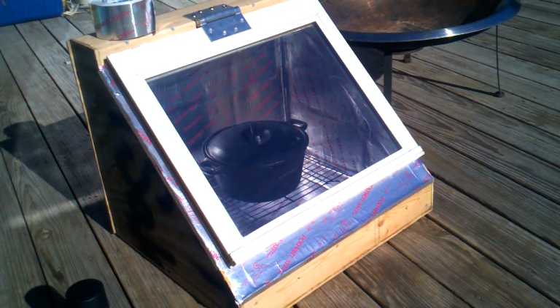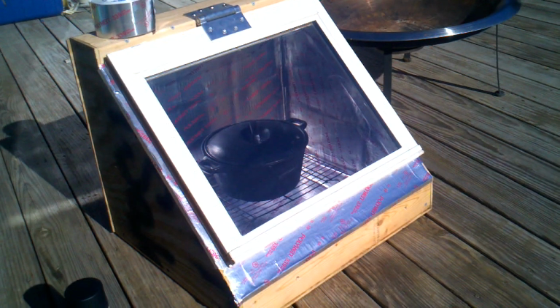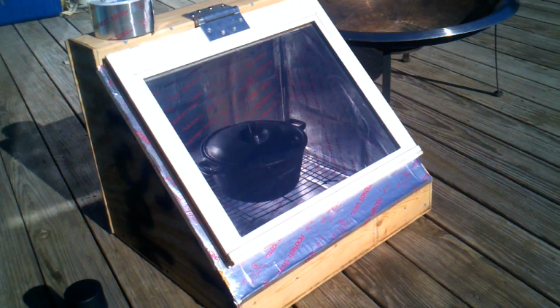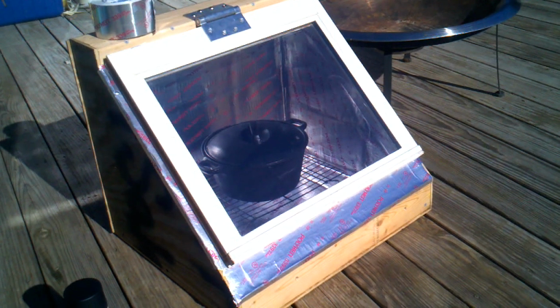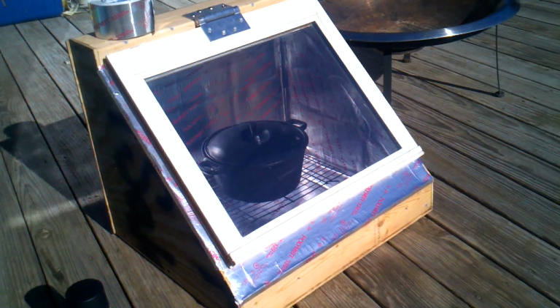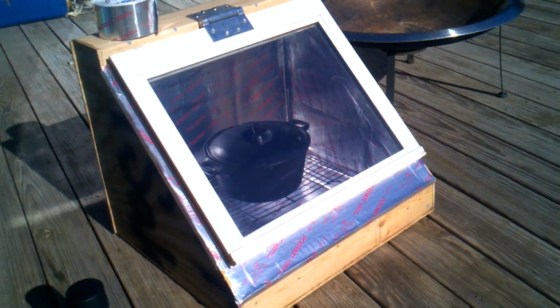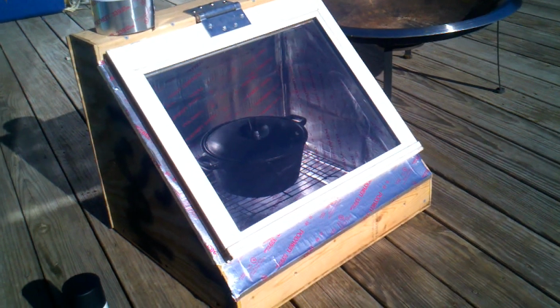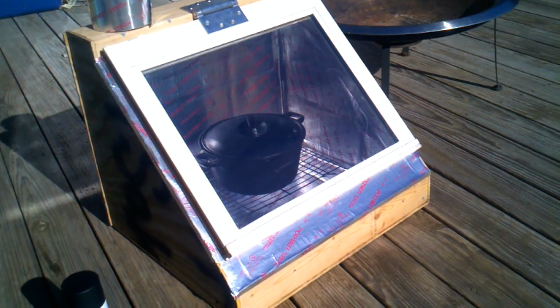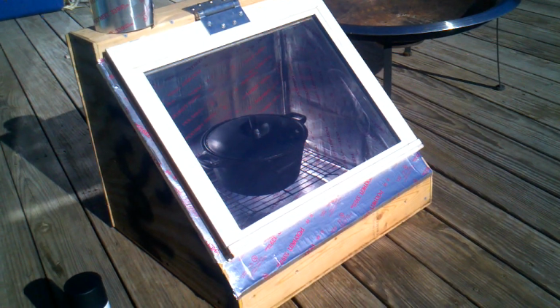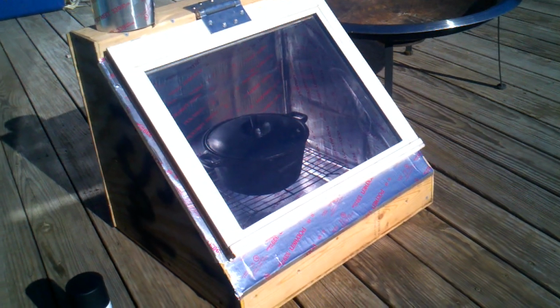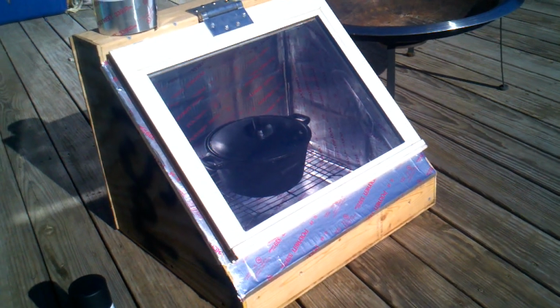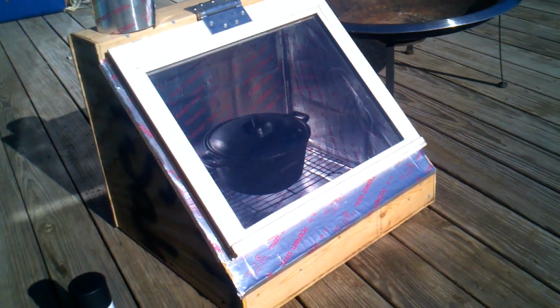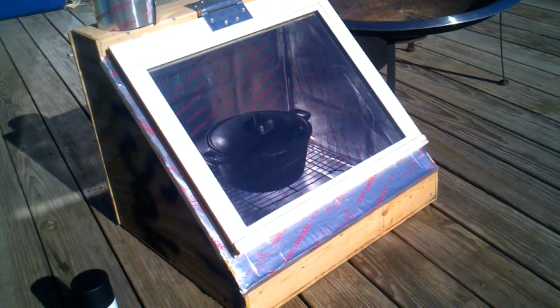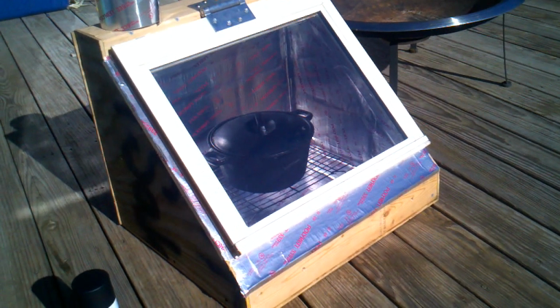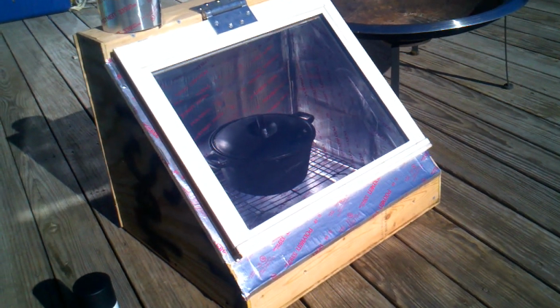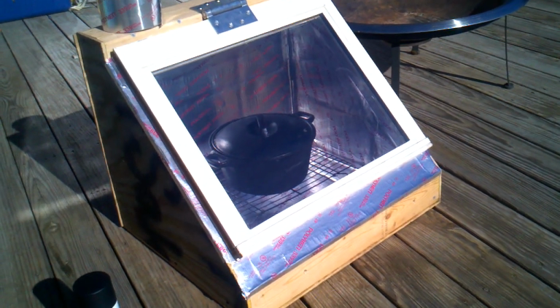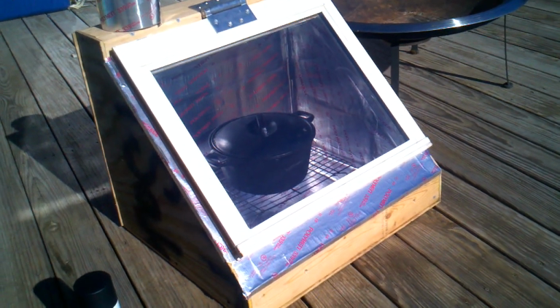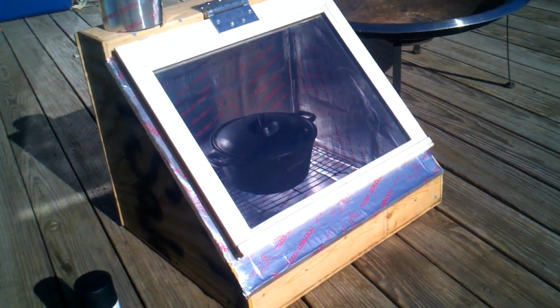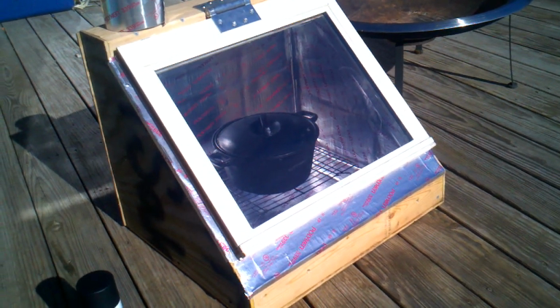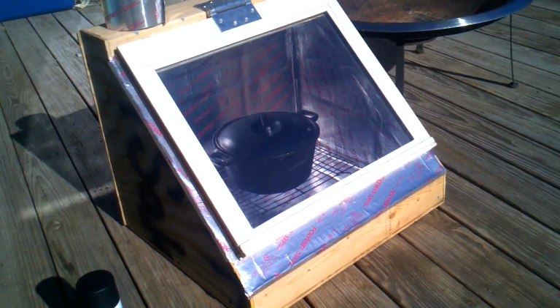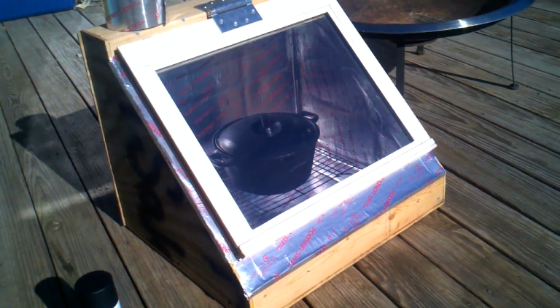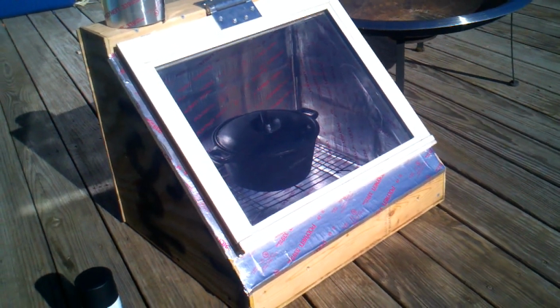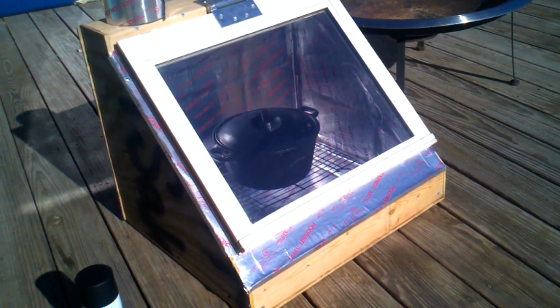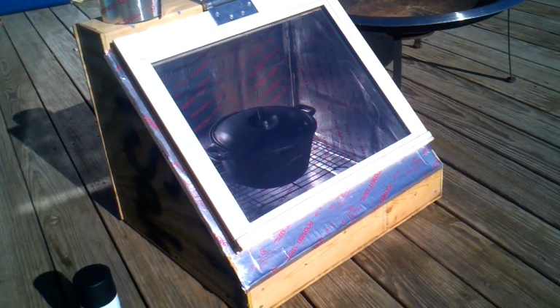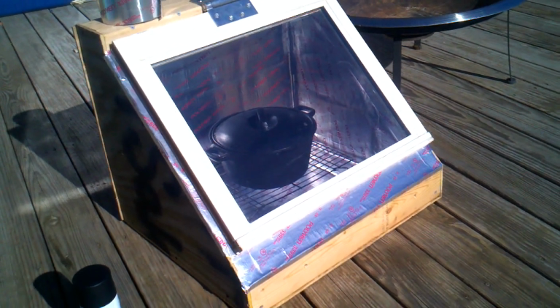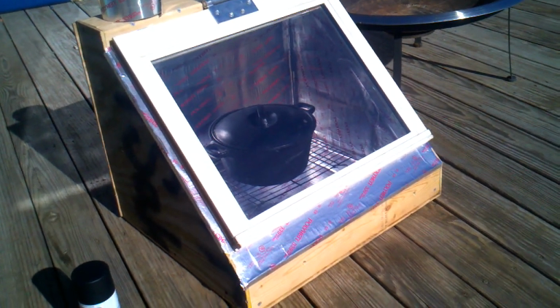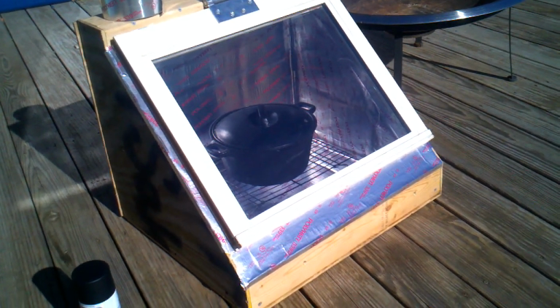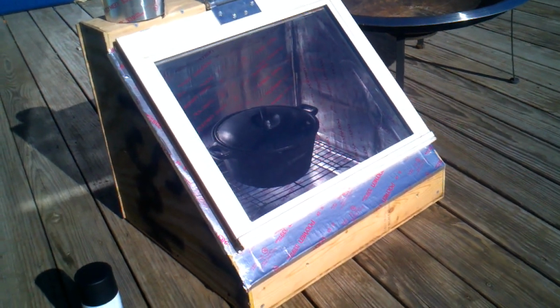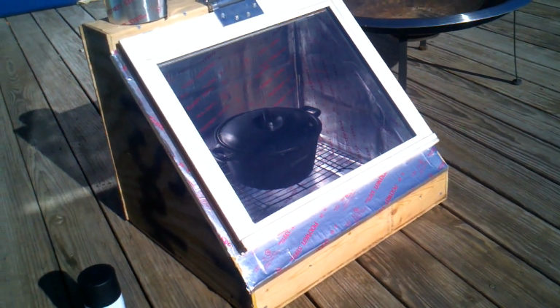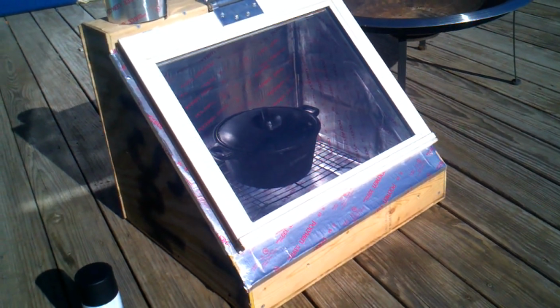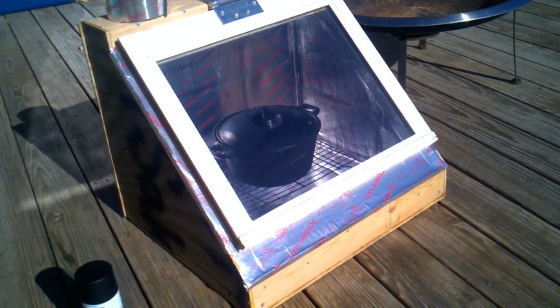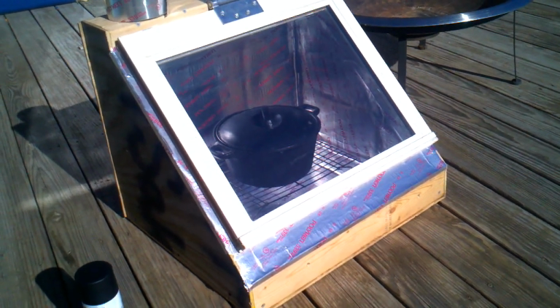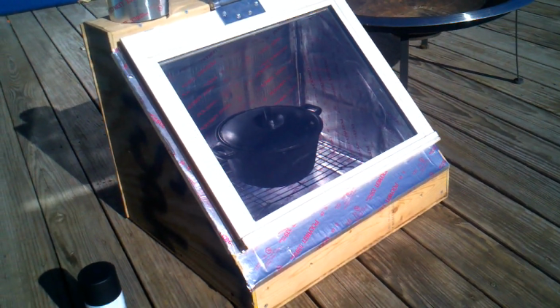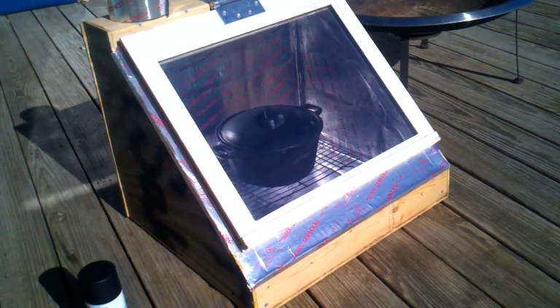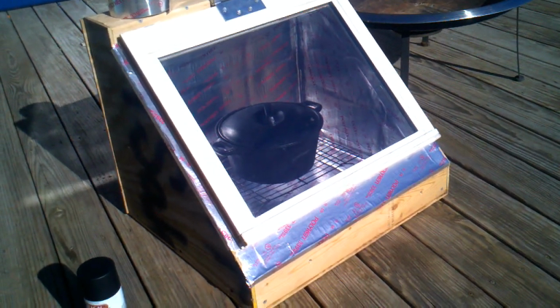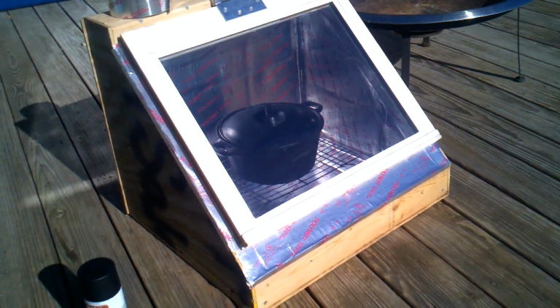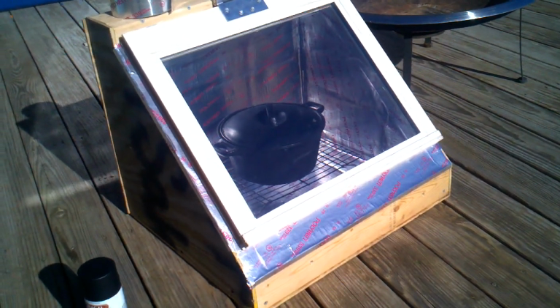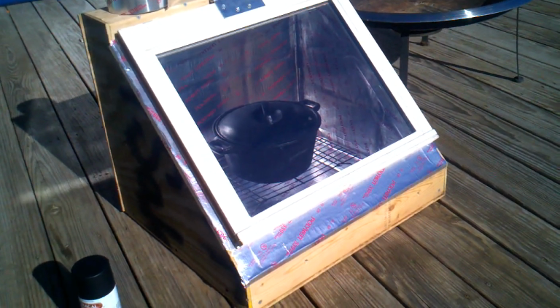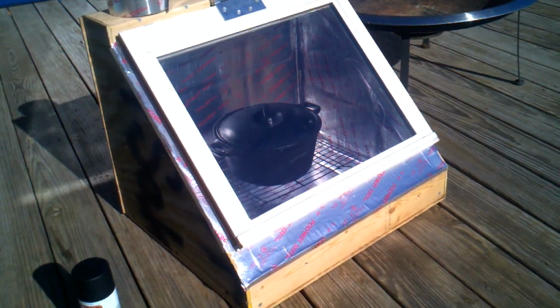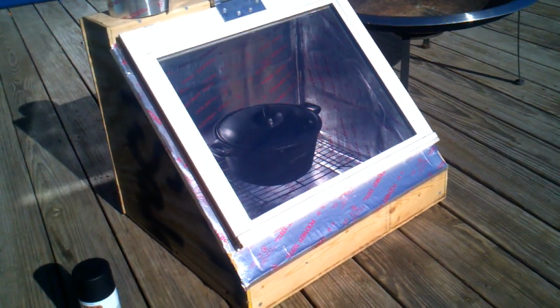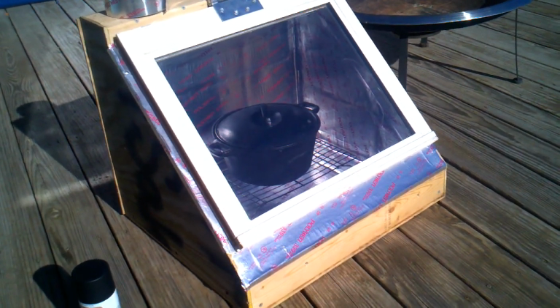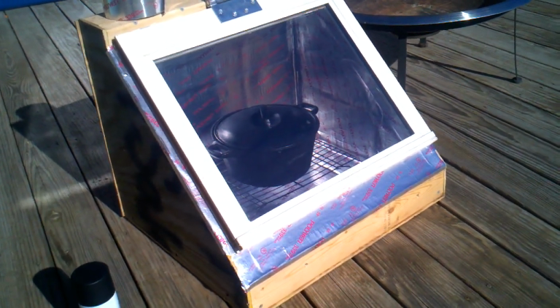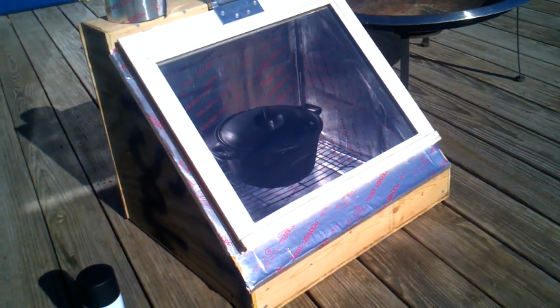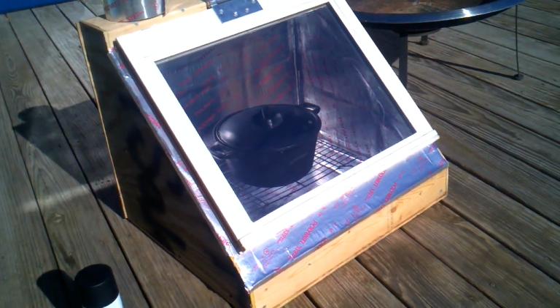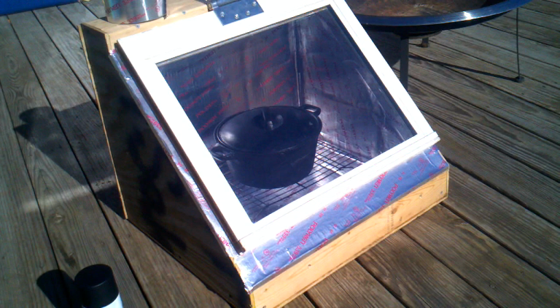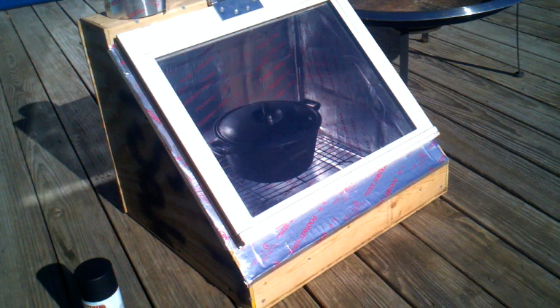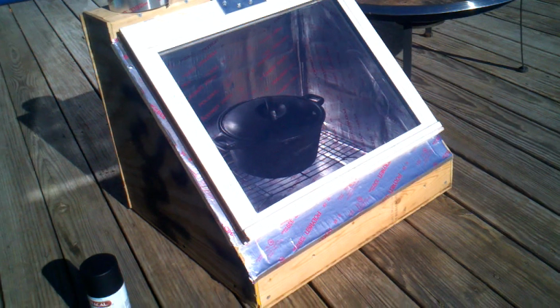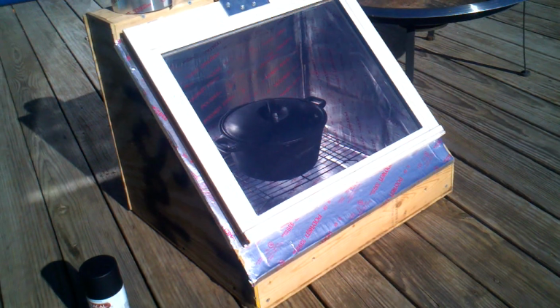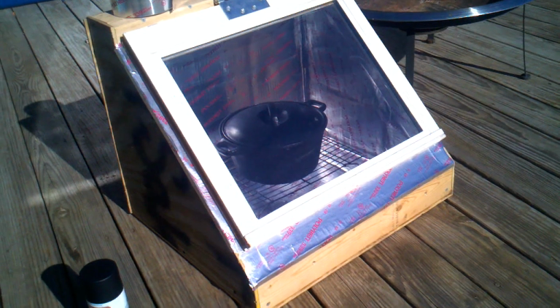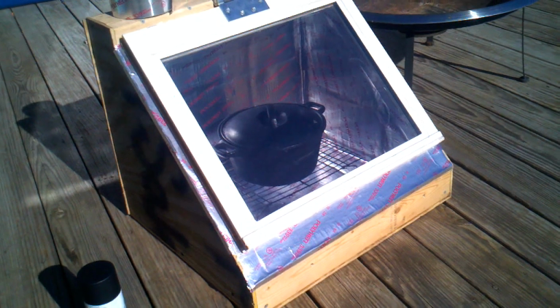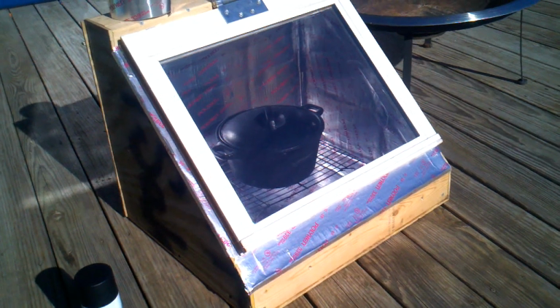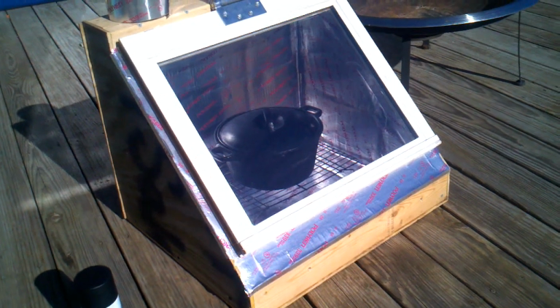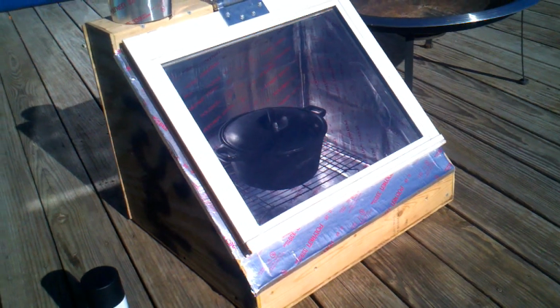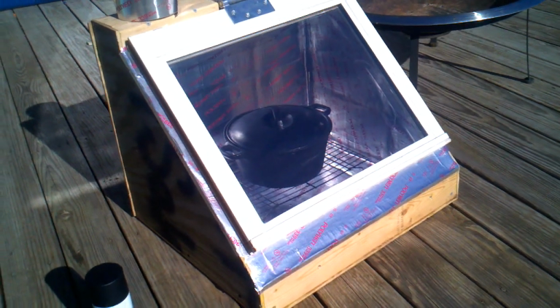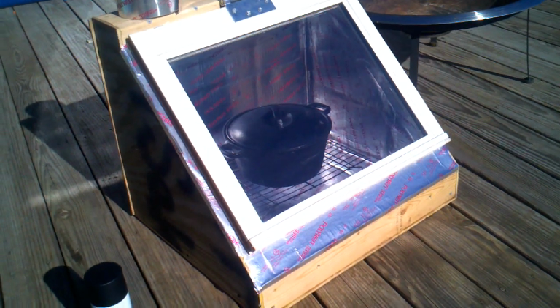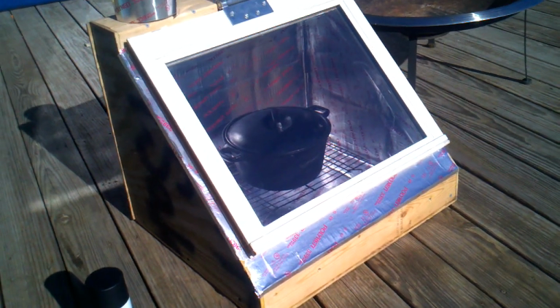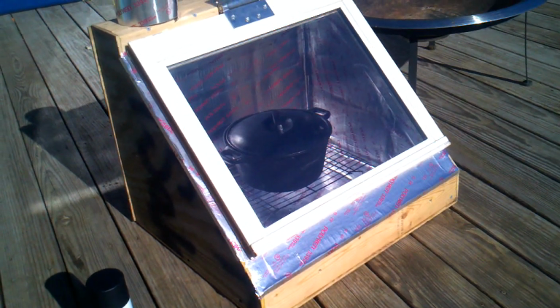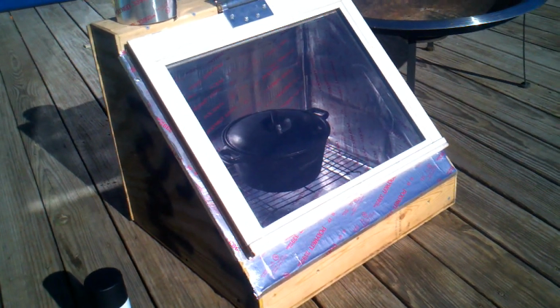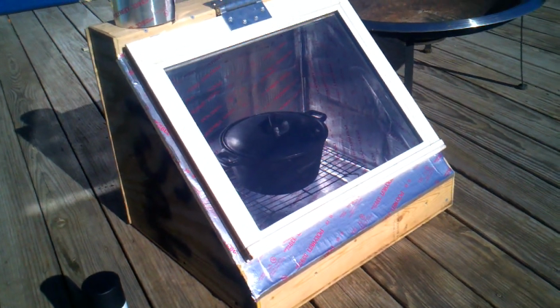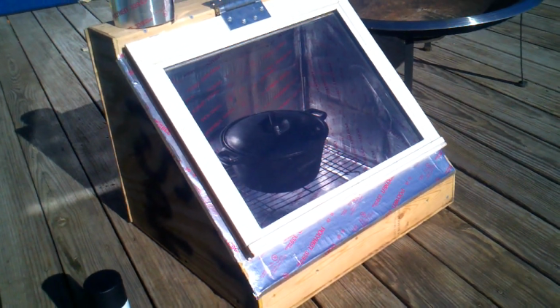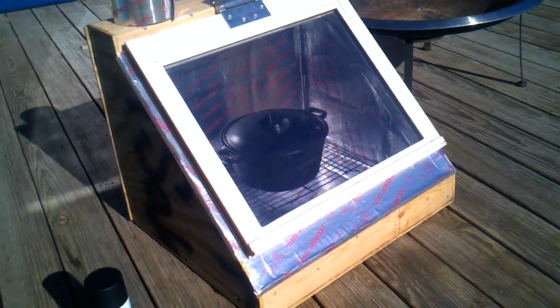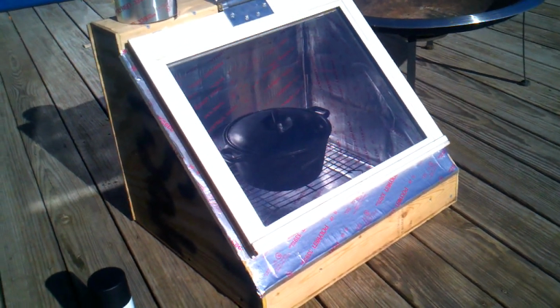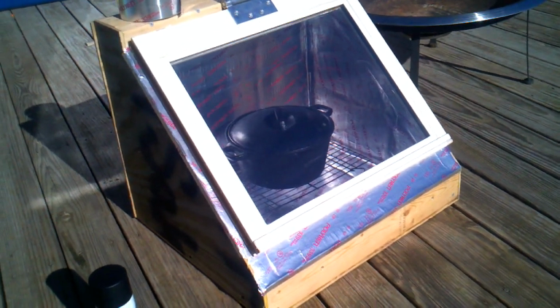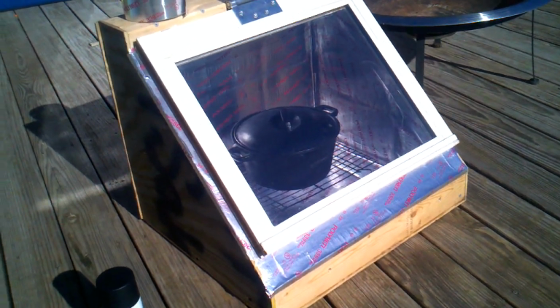Here's the solar oven I am working on. Before I went any further with it, I wanted to run a test.